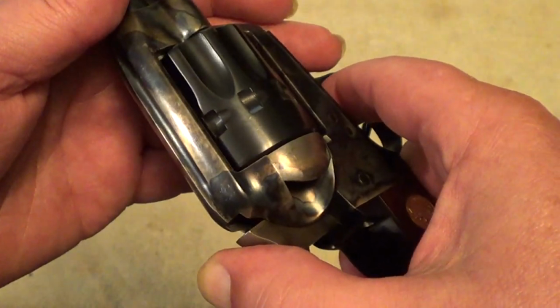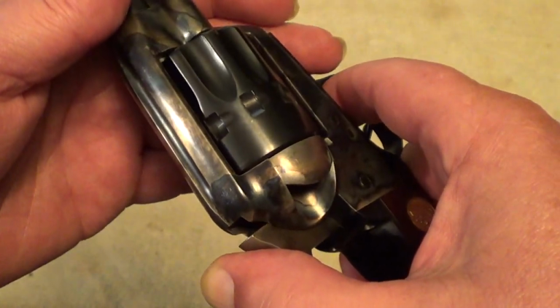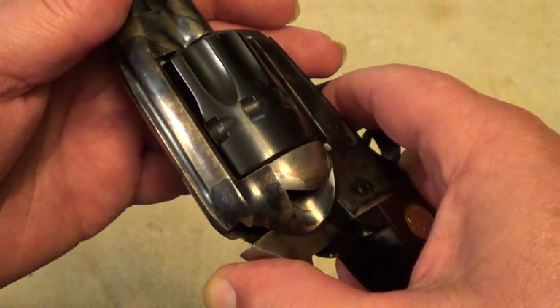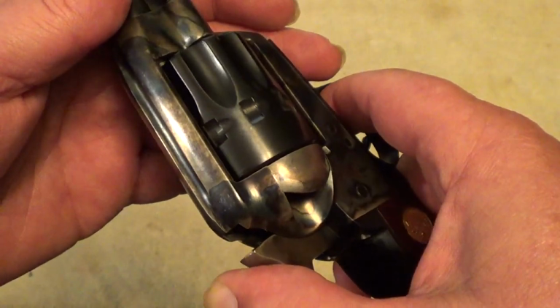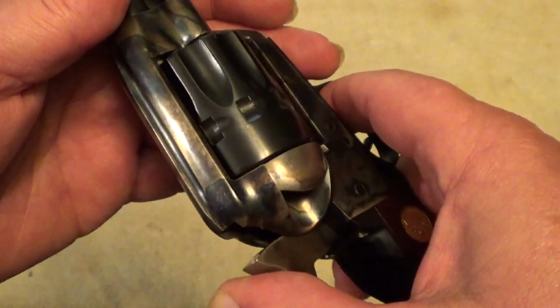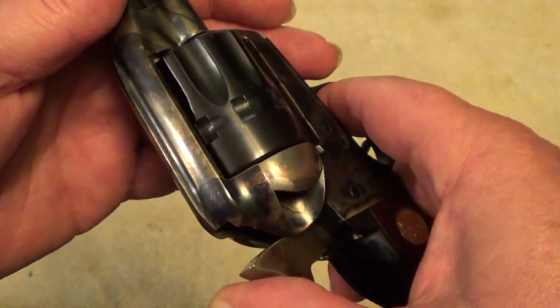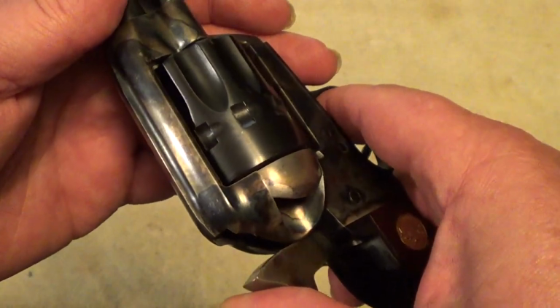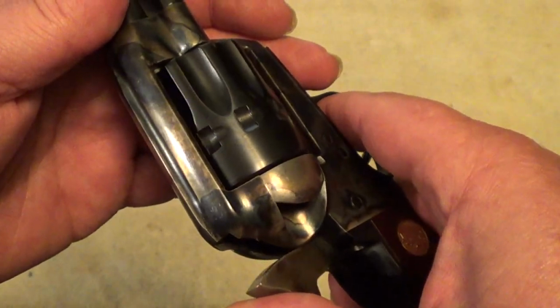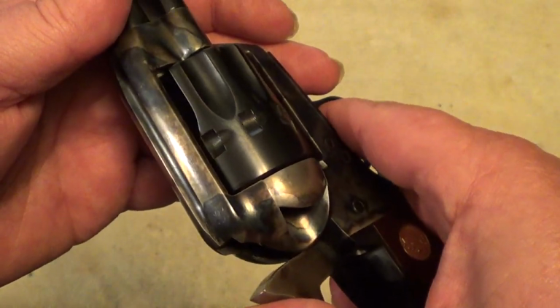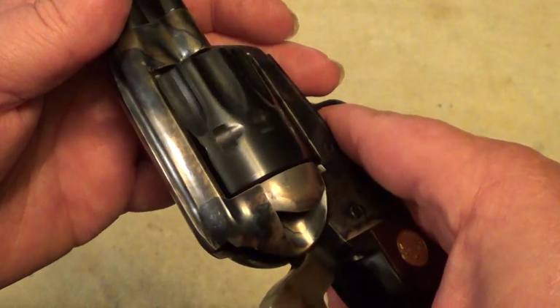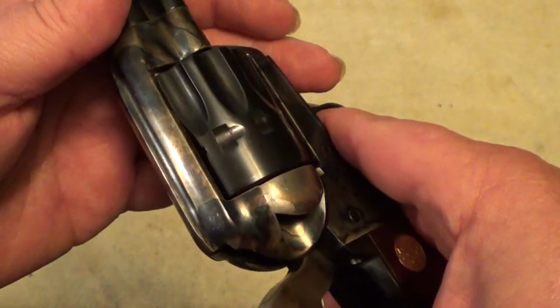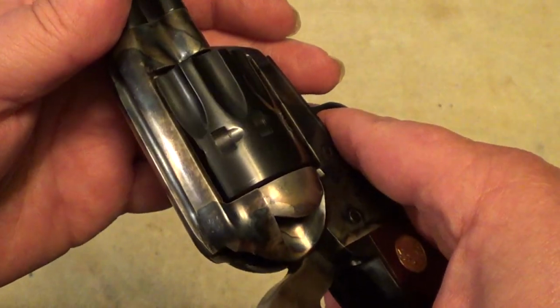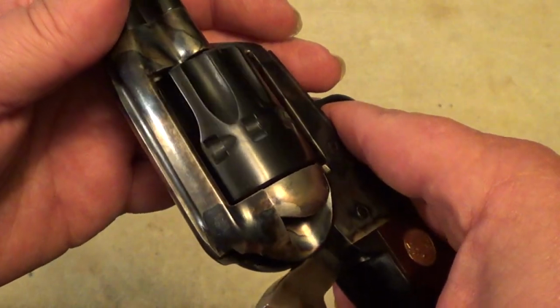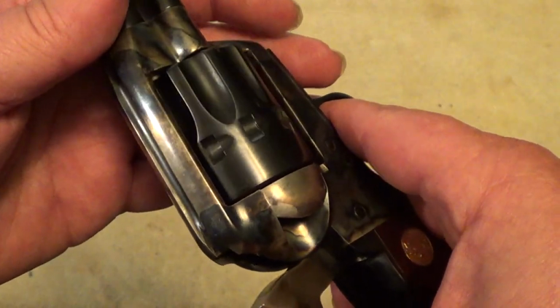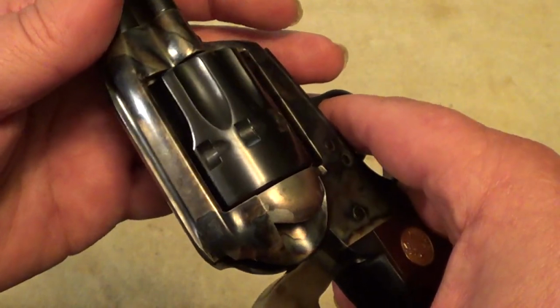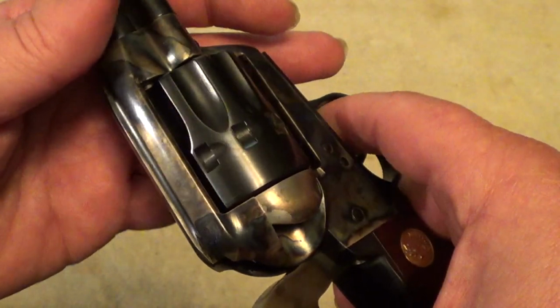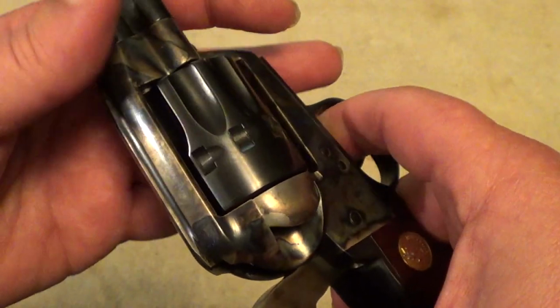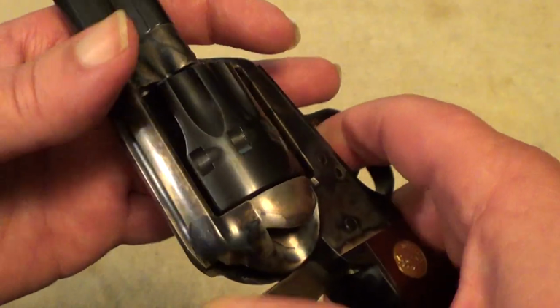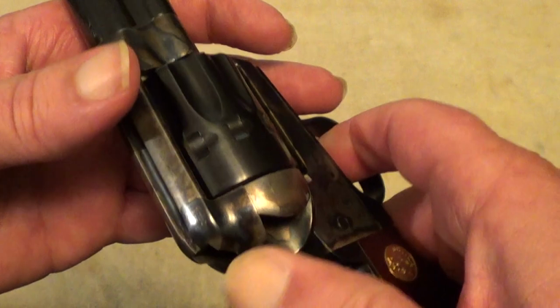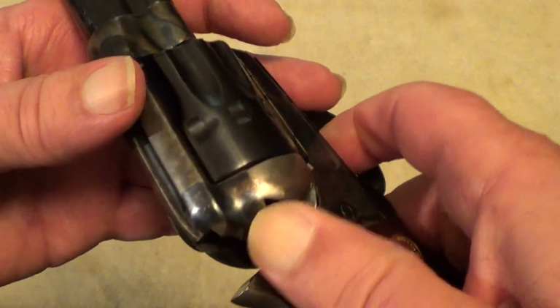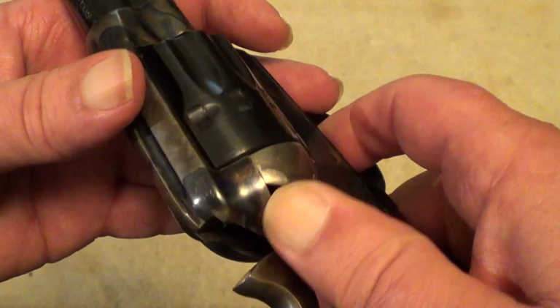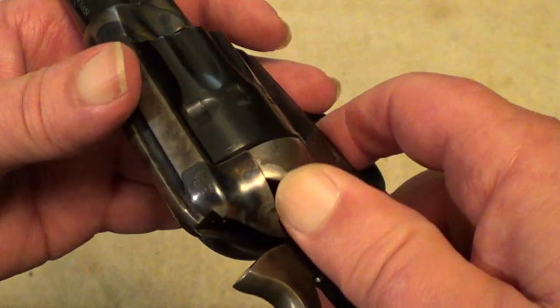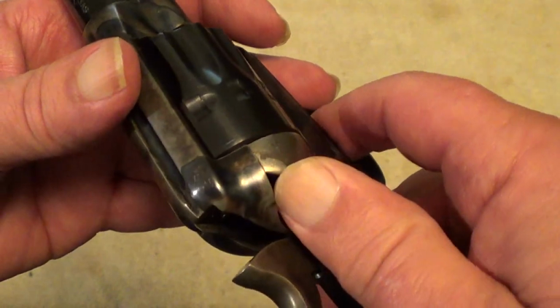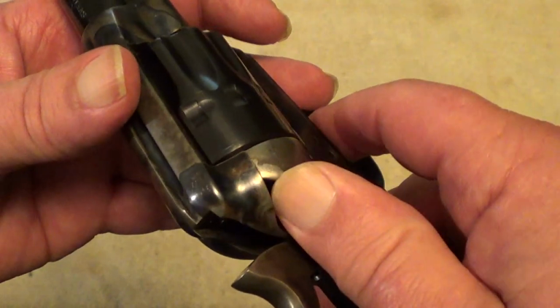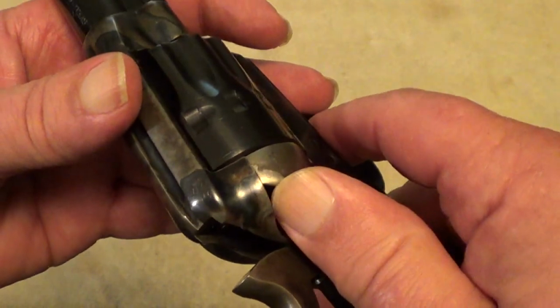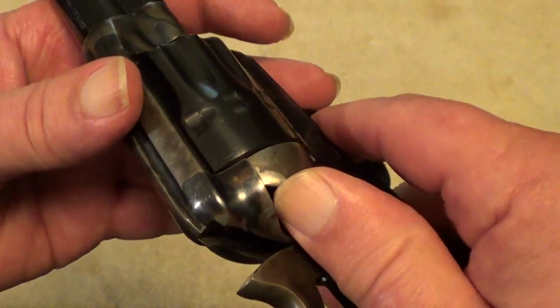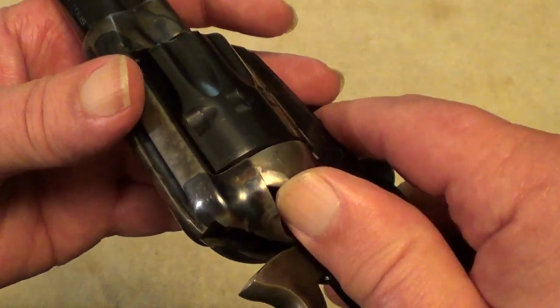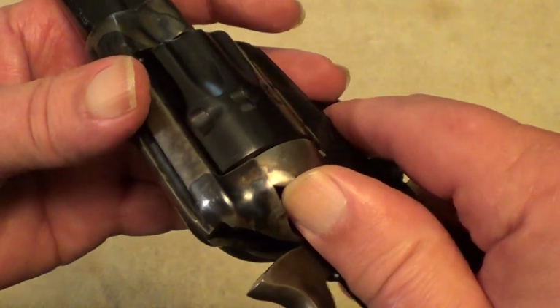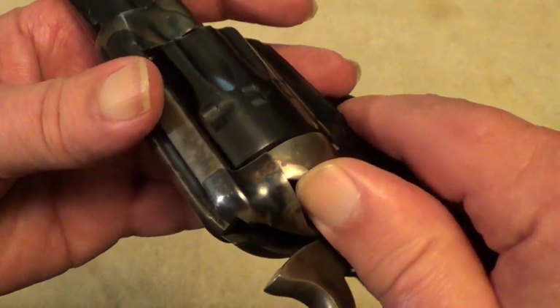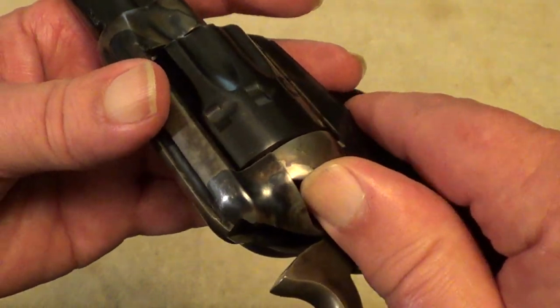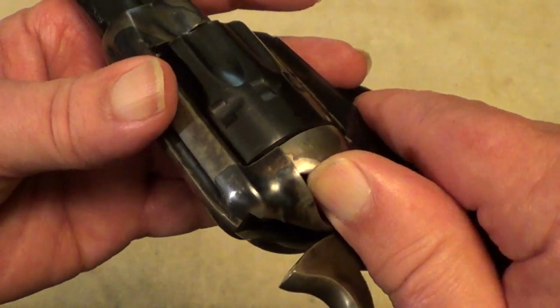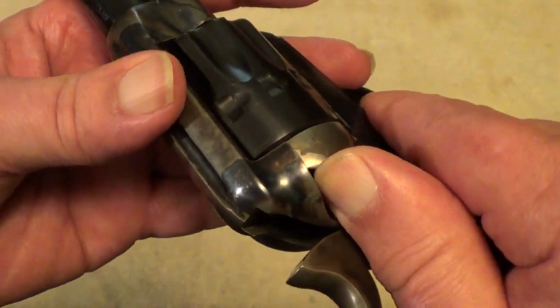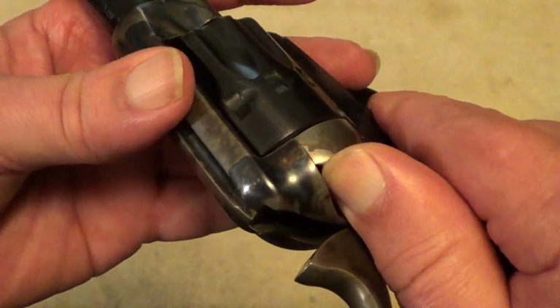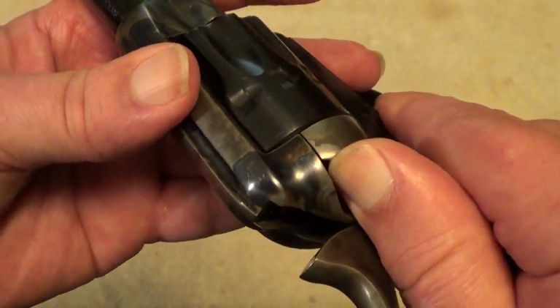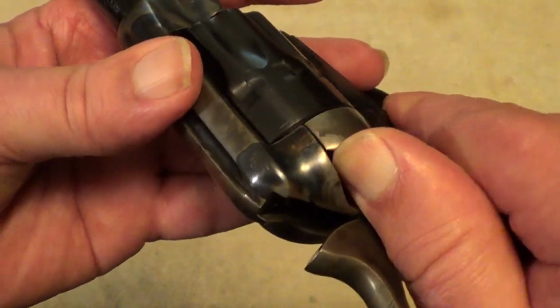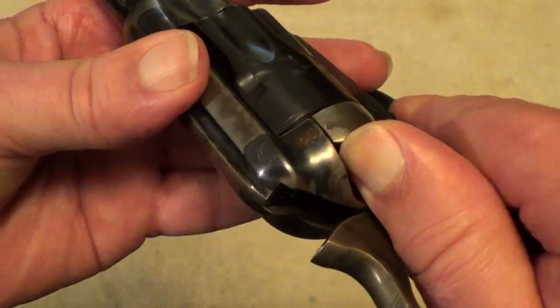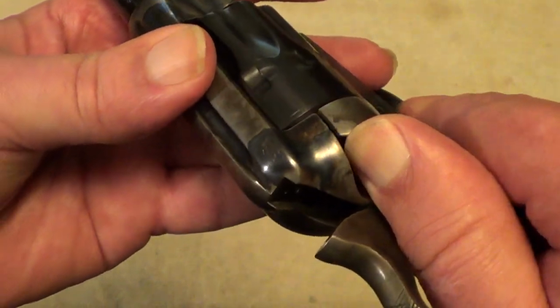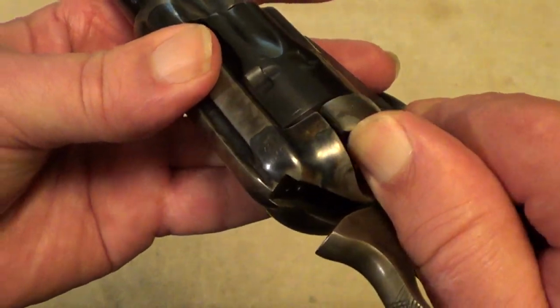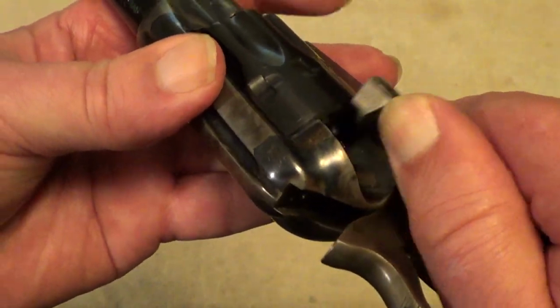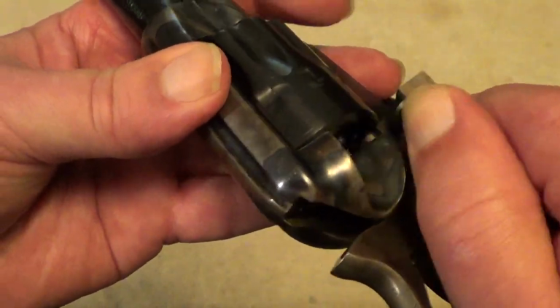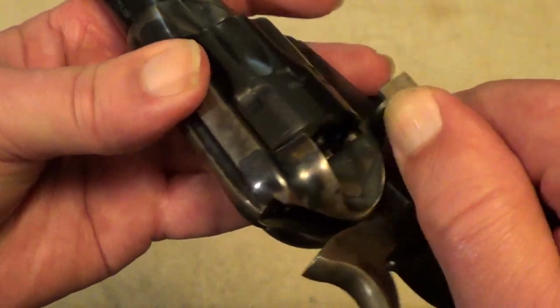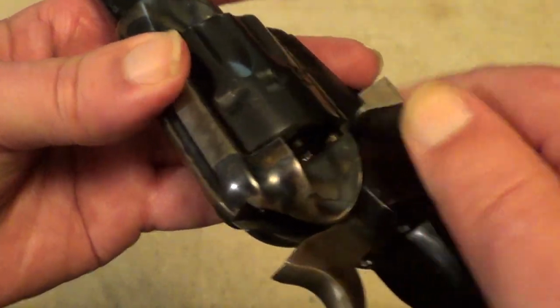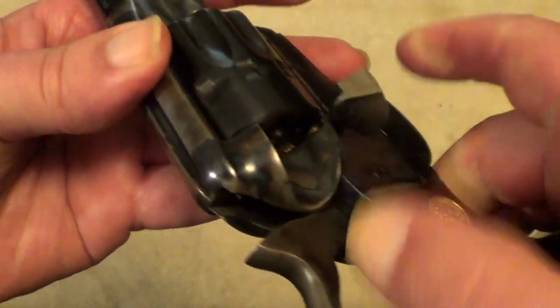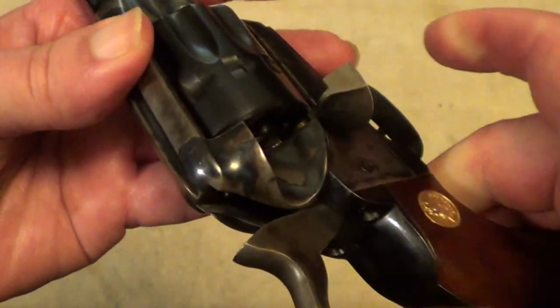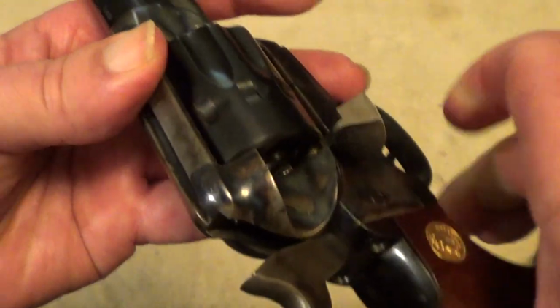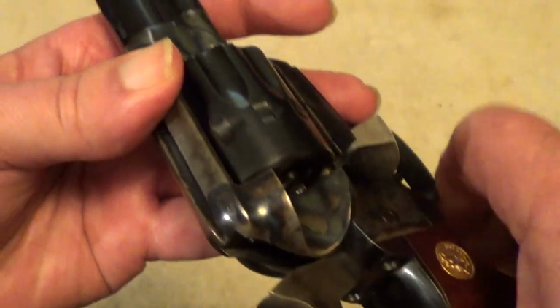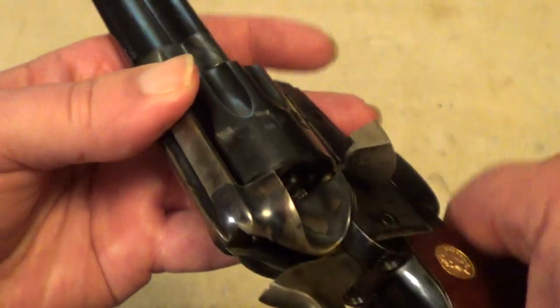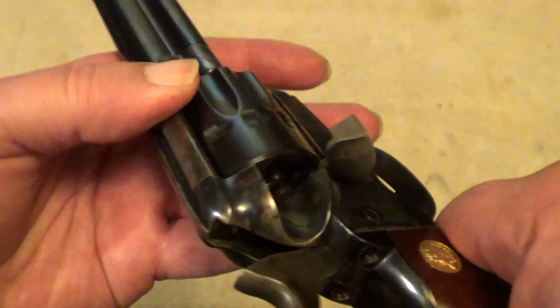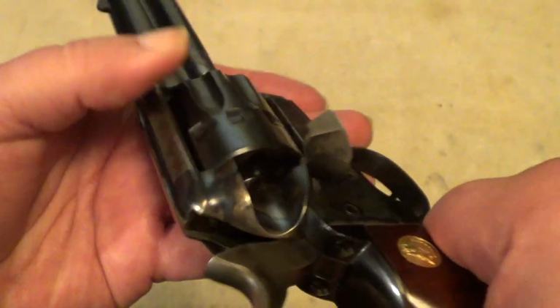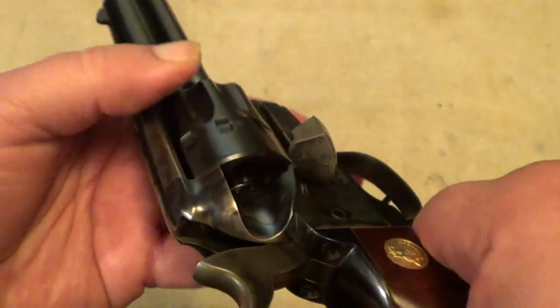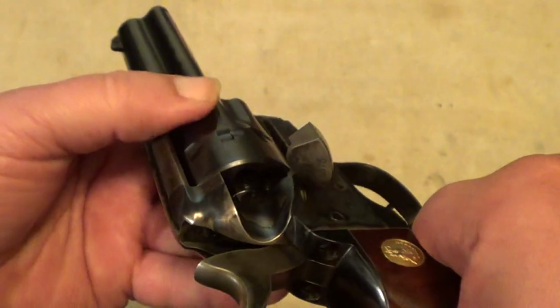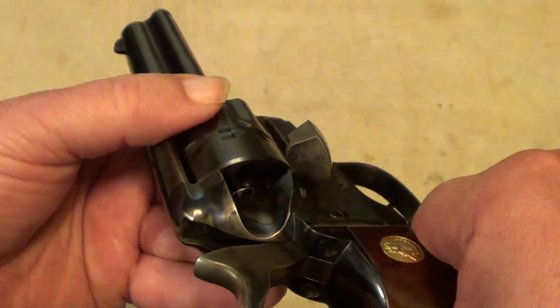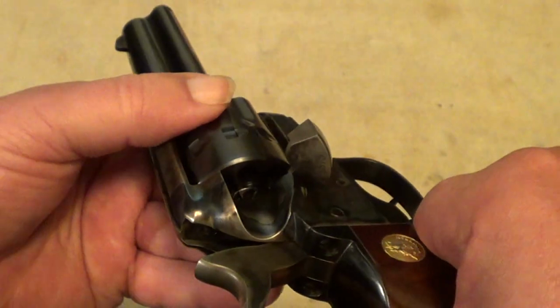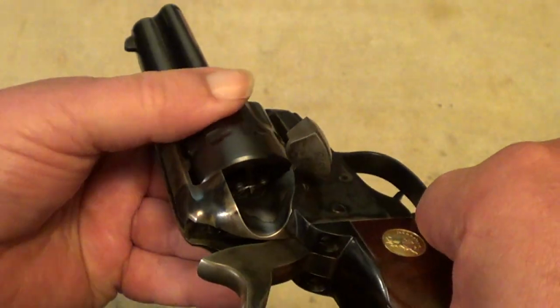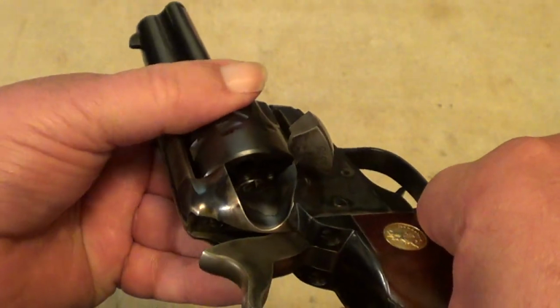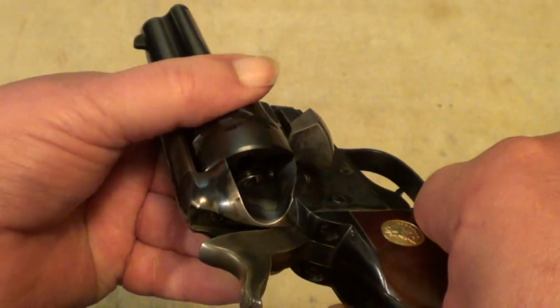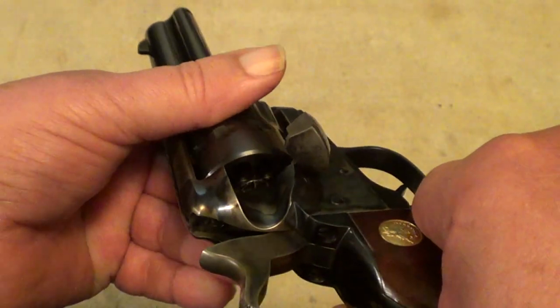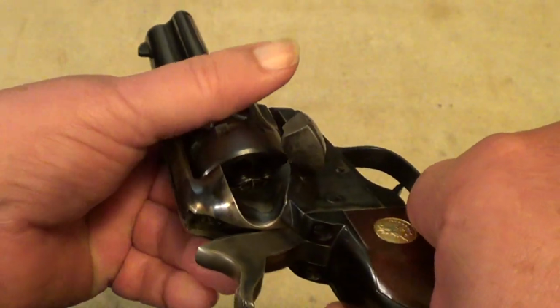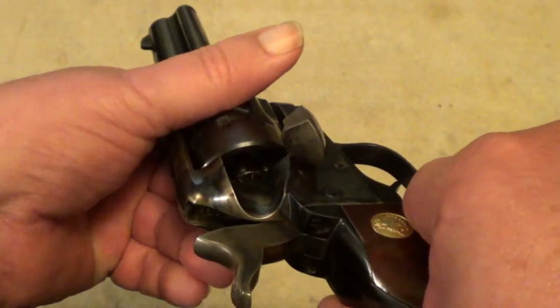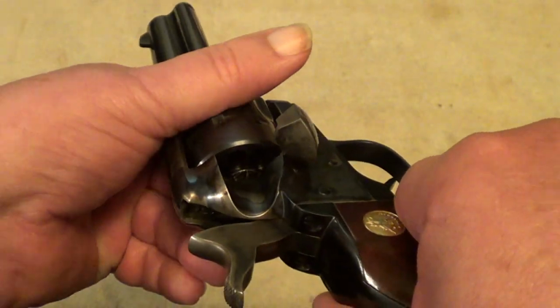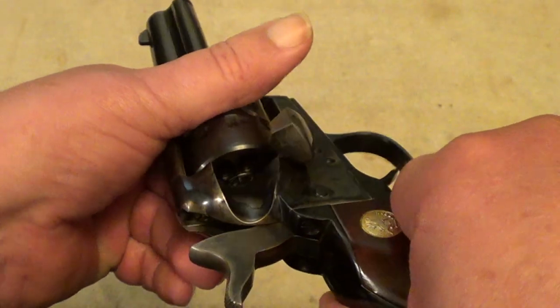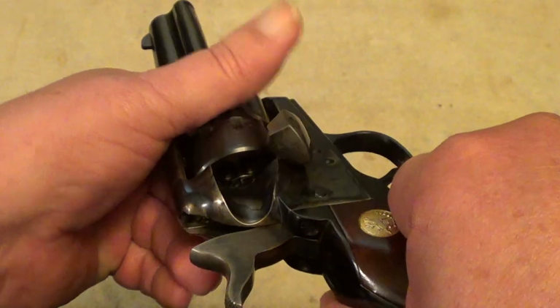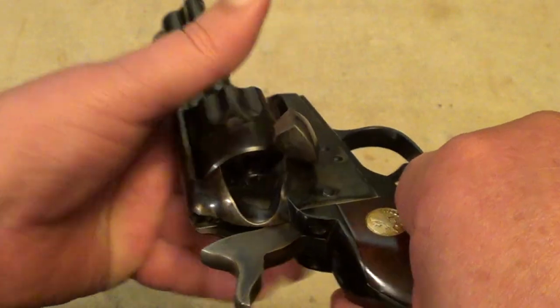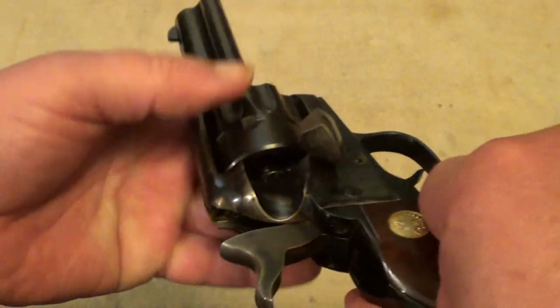The second notch allows you to open the loading gate and turn the cylinder.